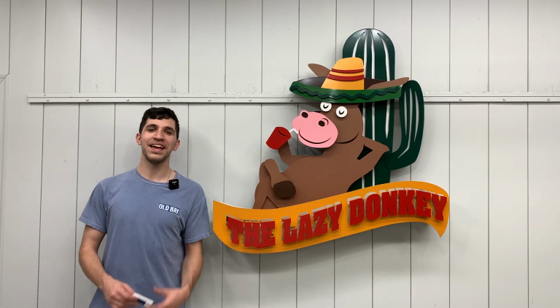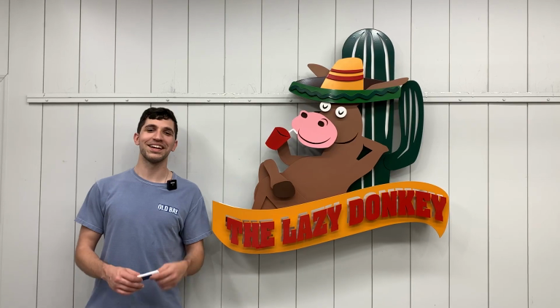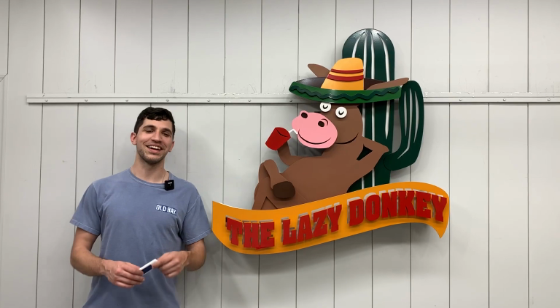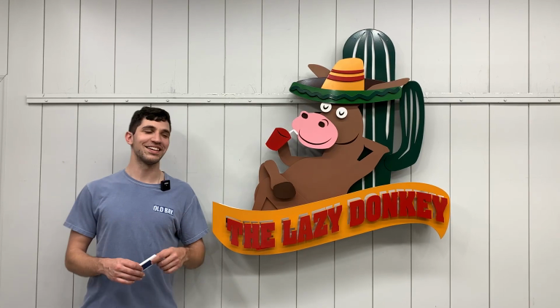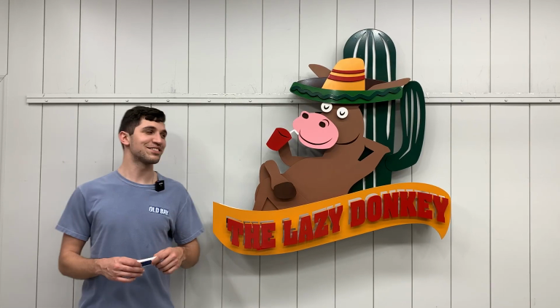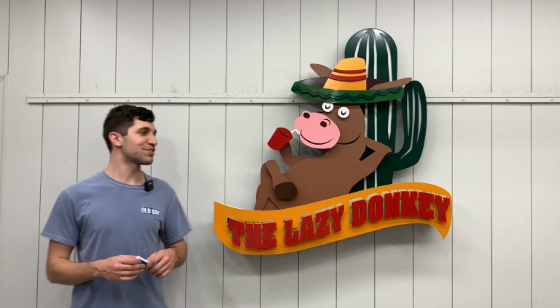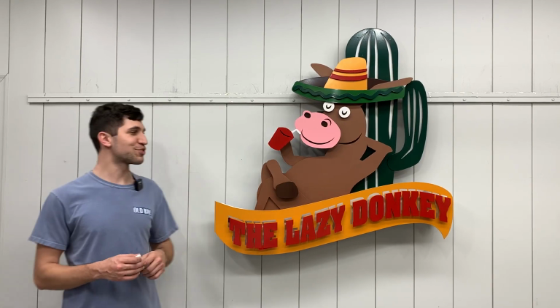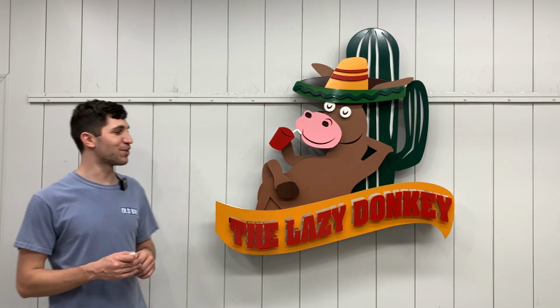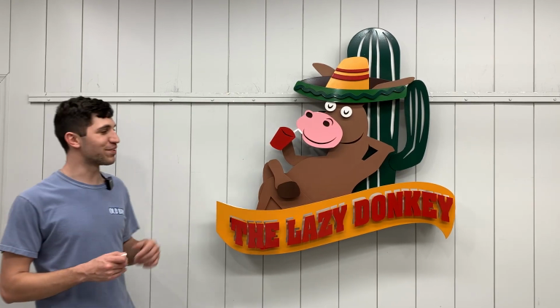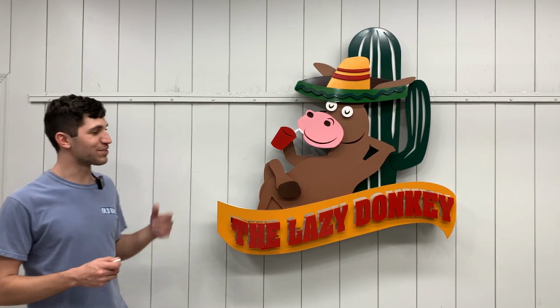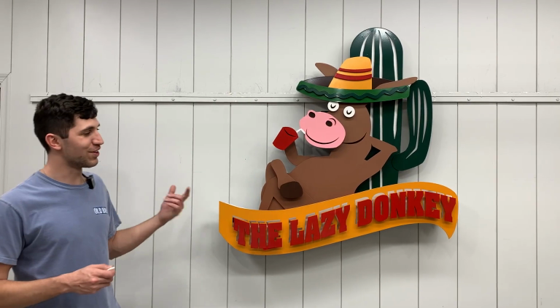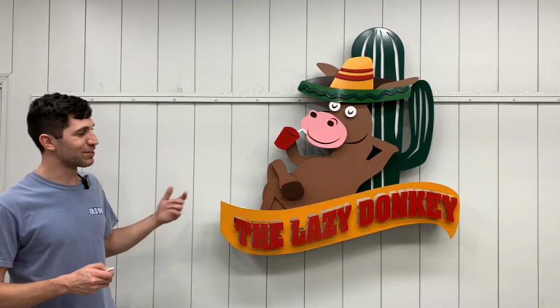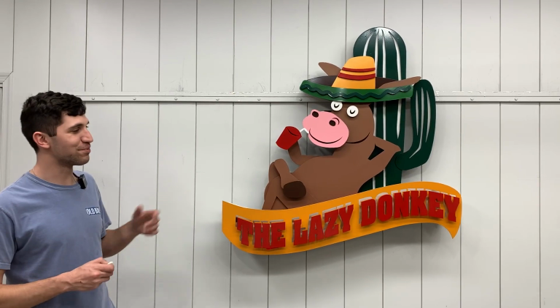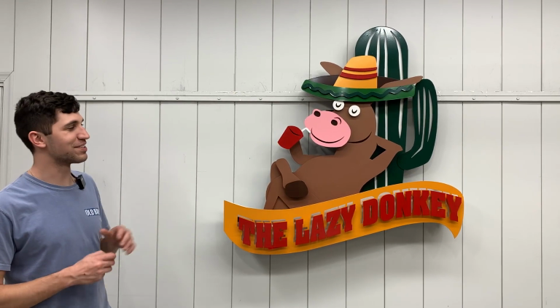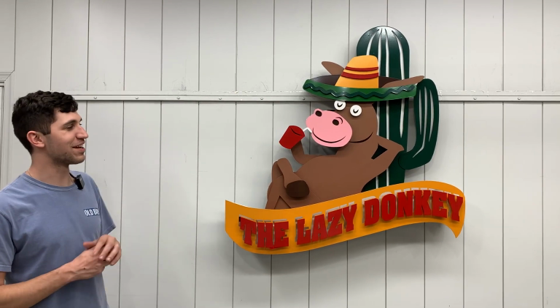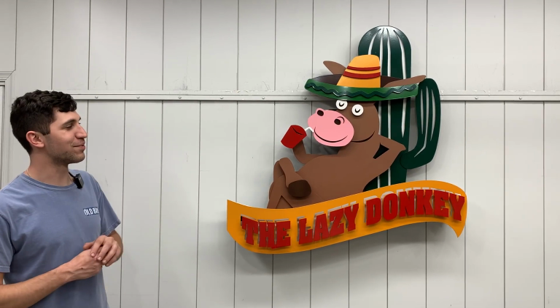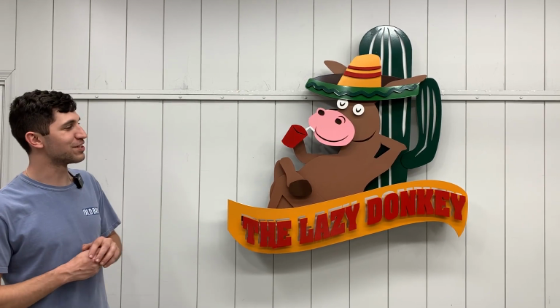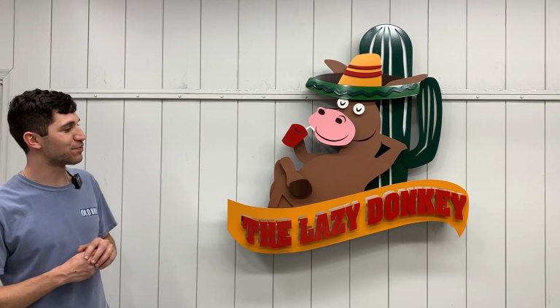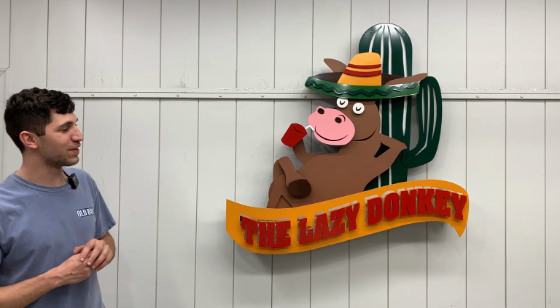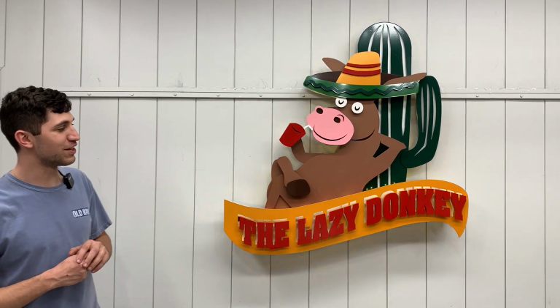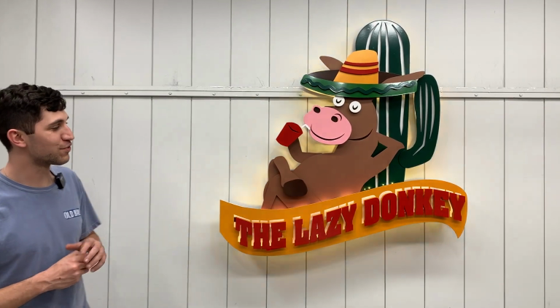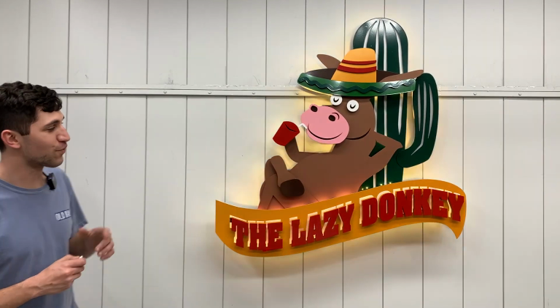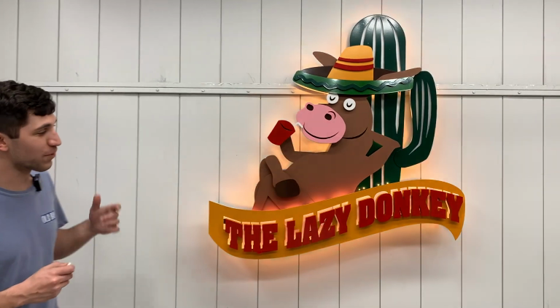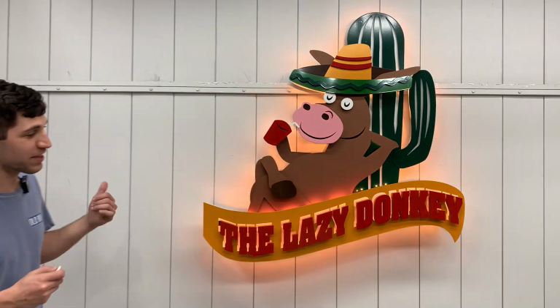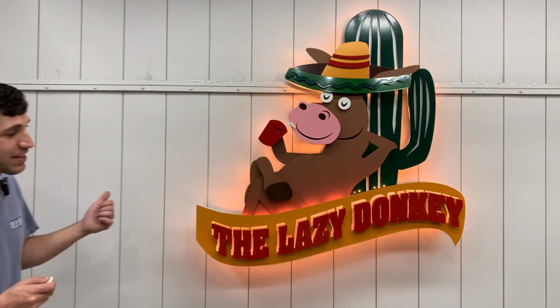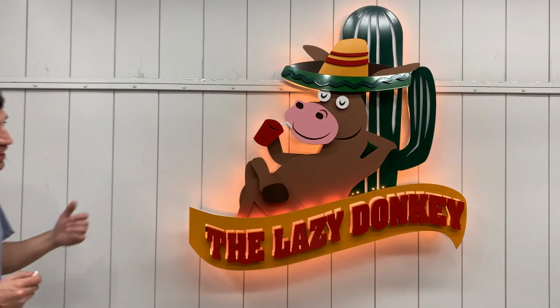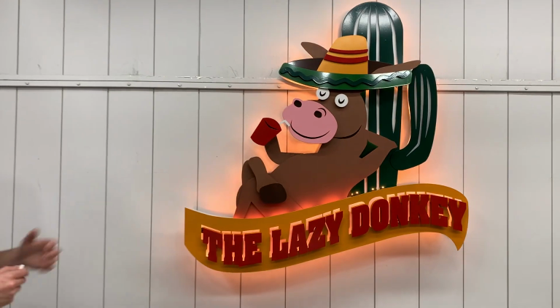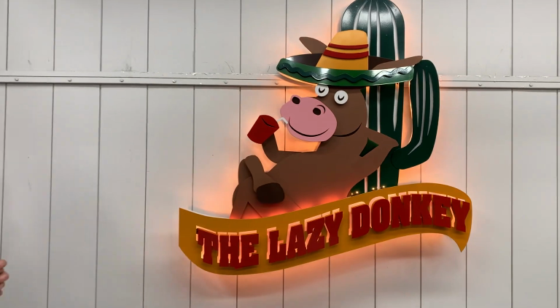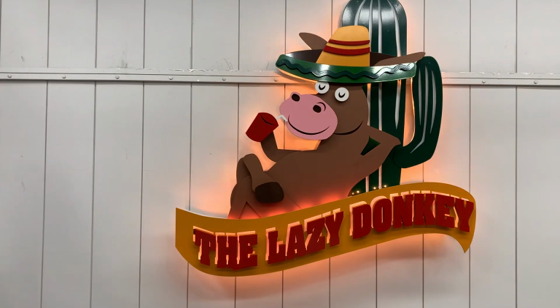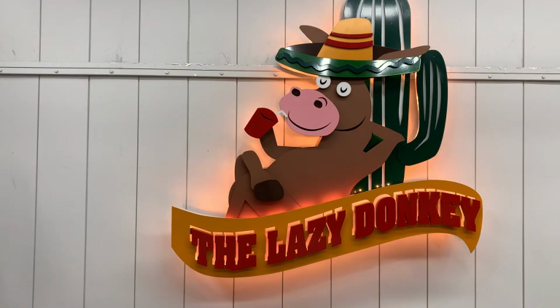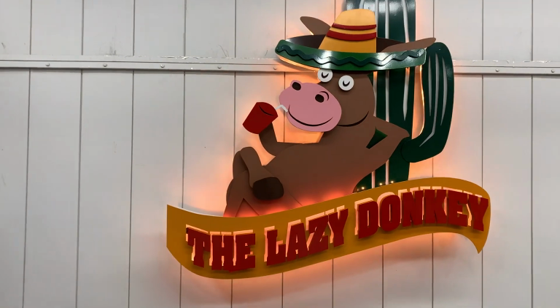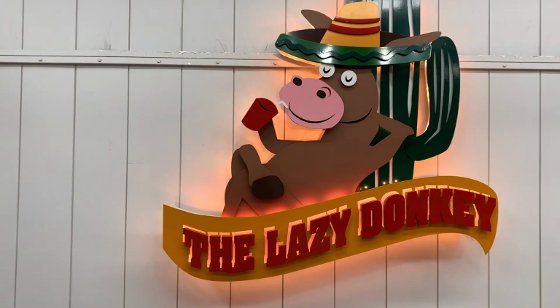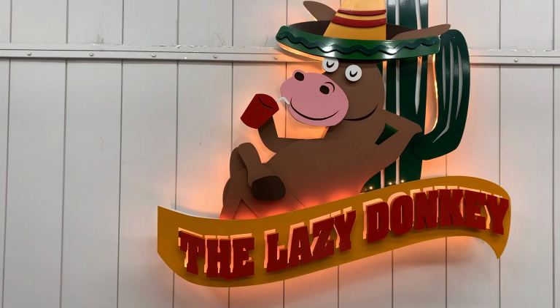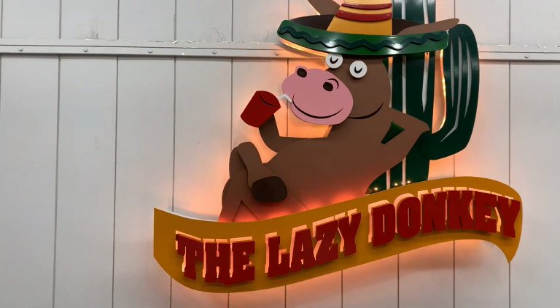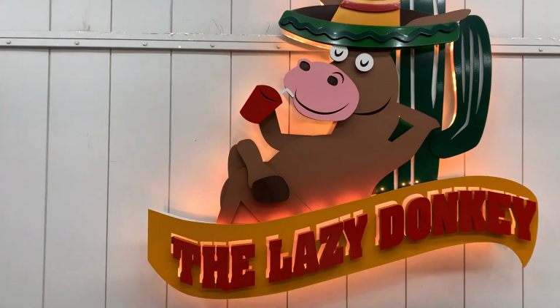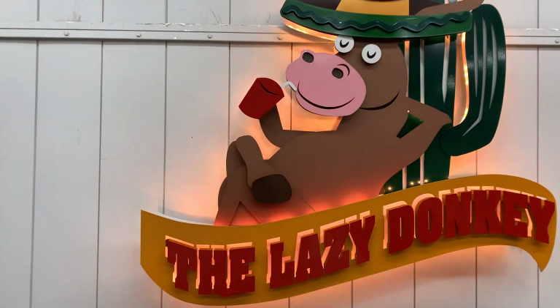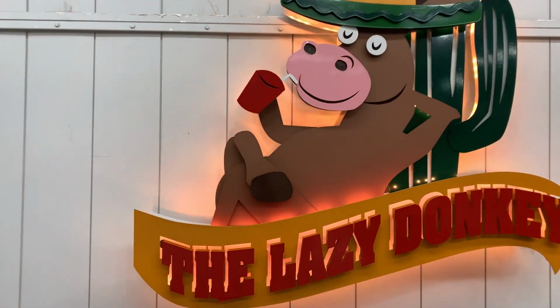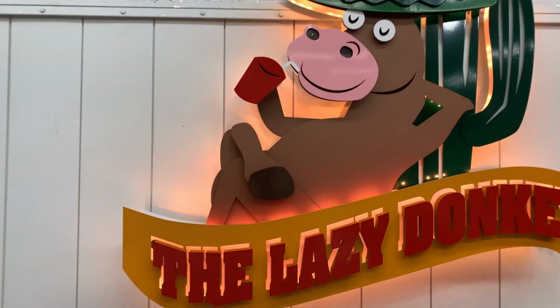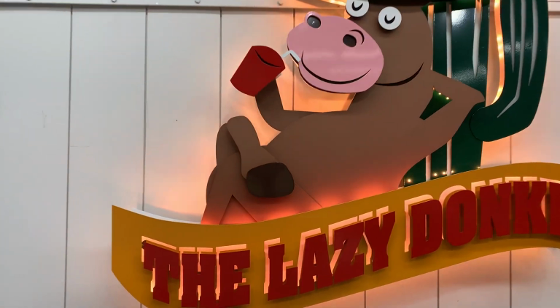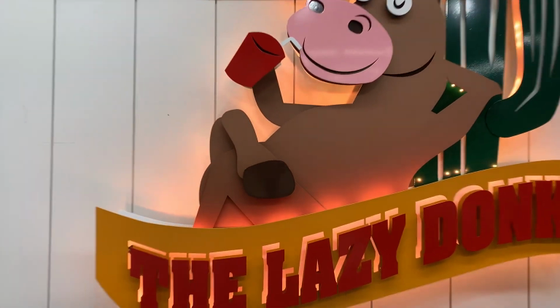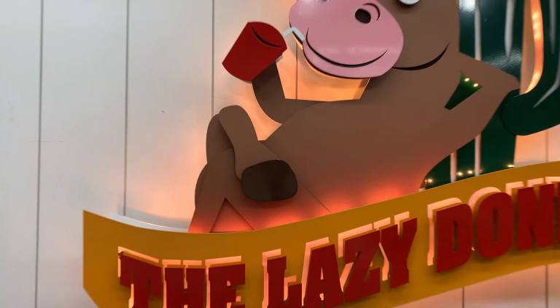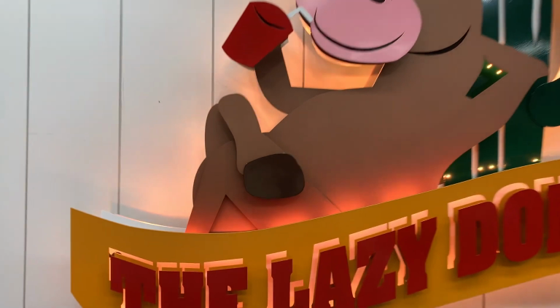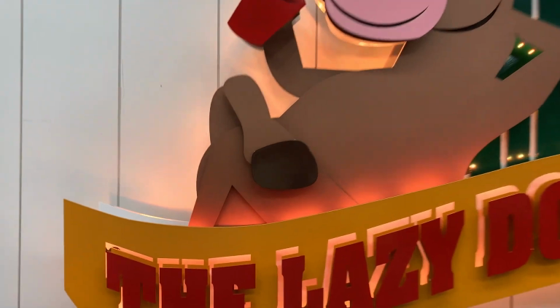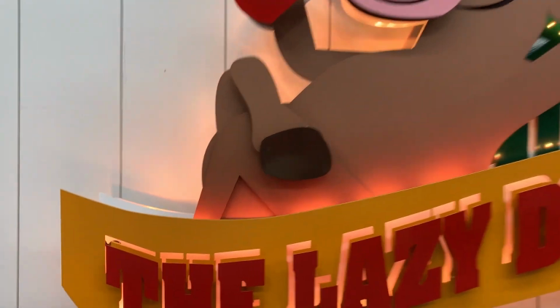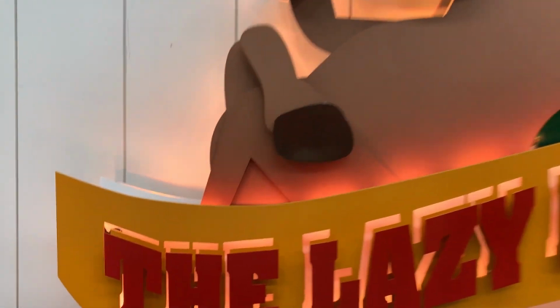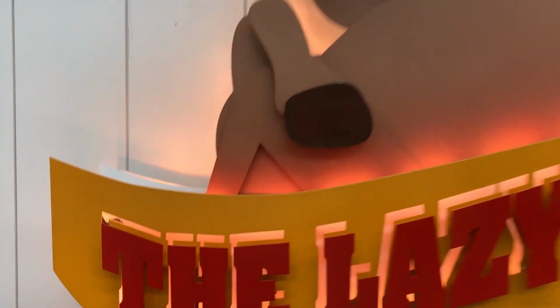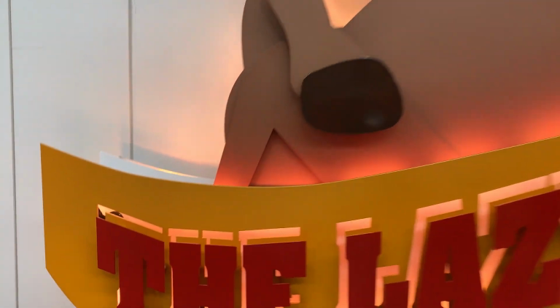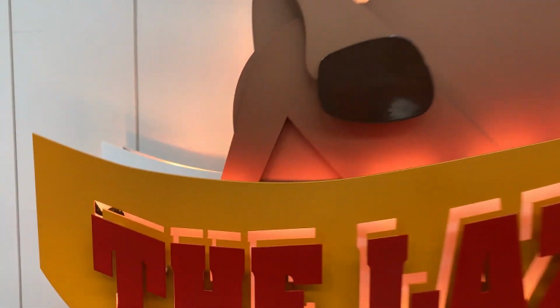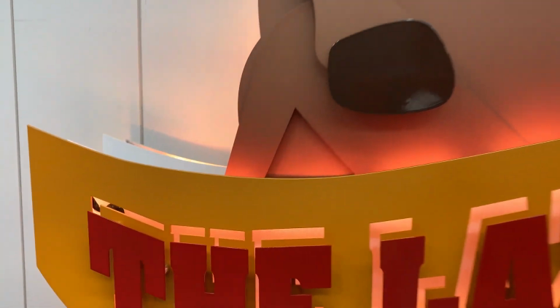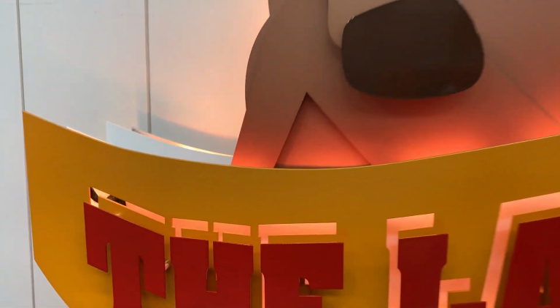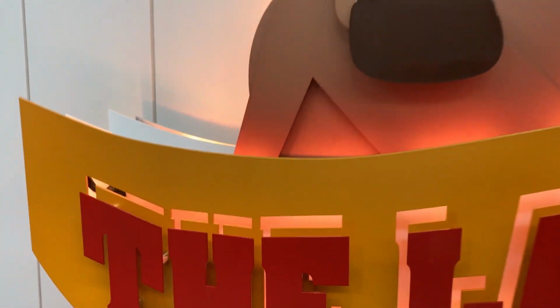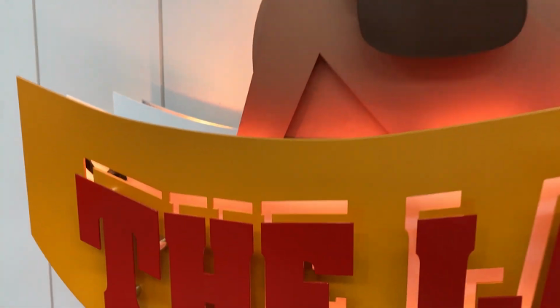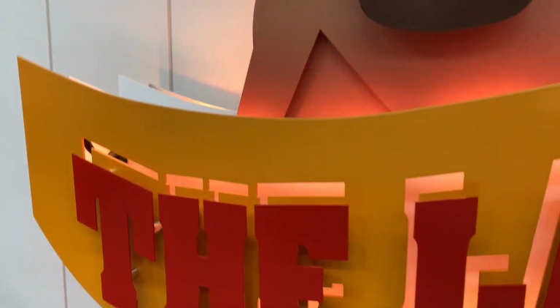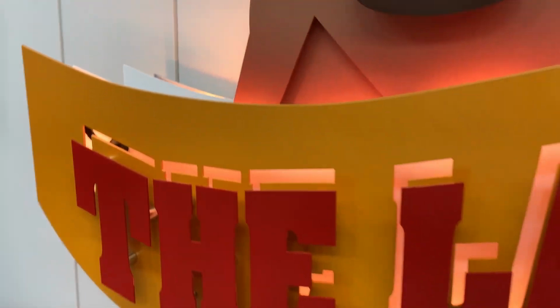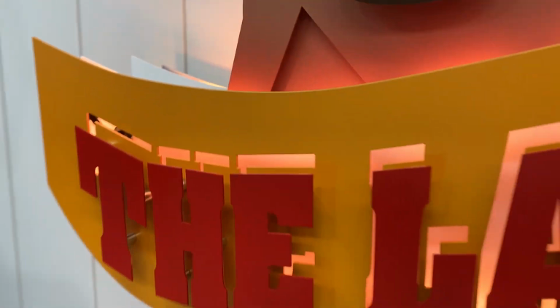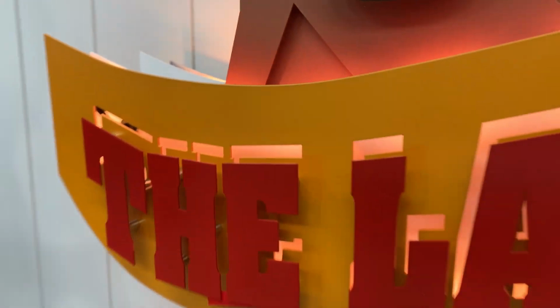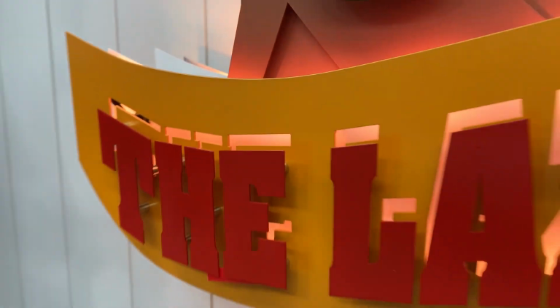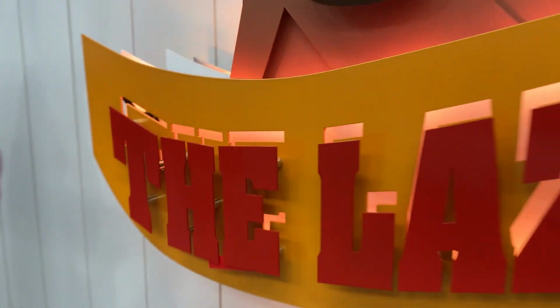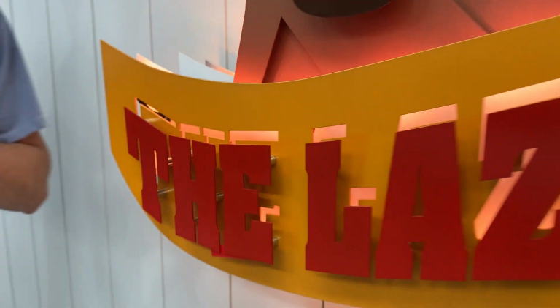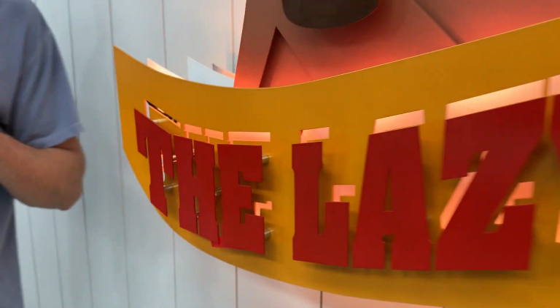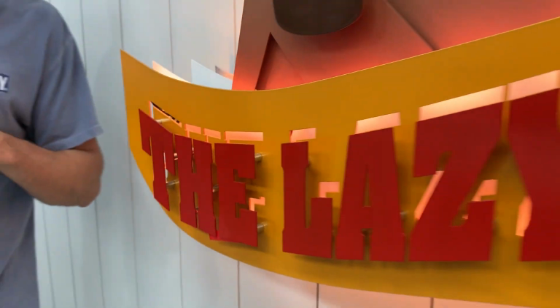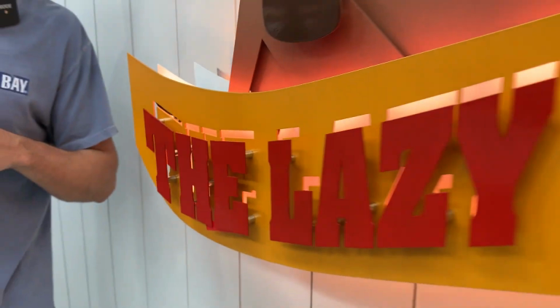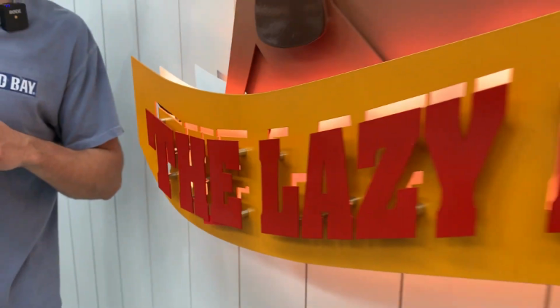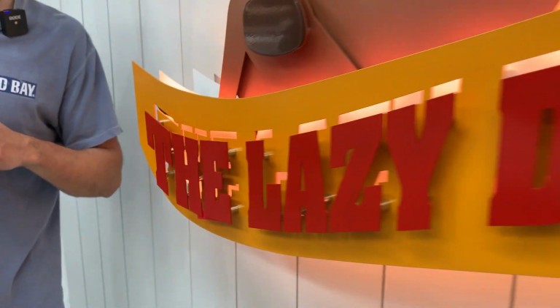Hey guys, showing this awesome design we just finished for the Lazy Donkey. I think we absolutely knocked it out of the park here at Shield Co.